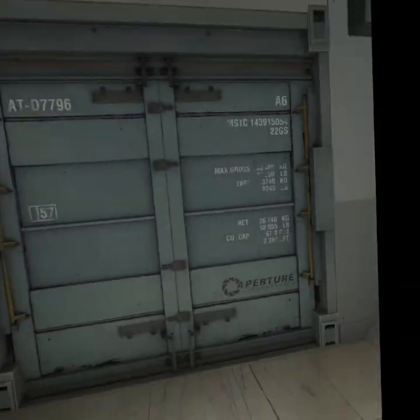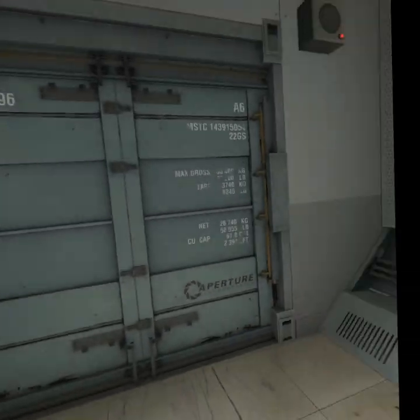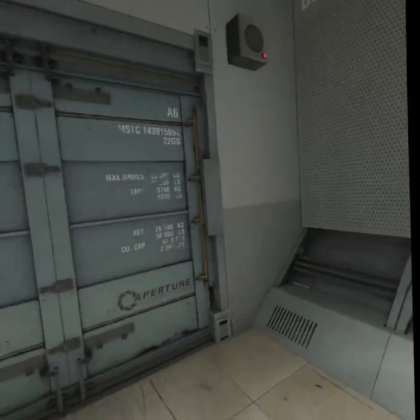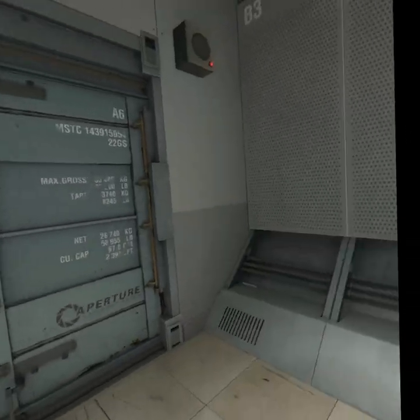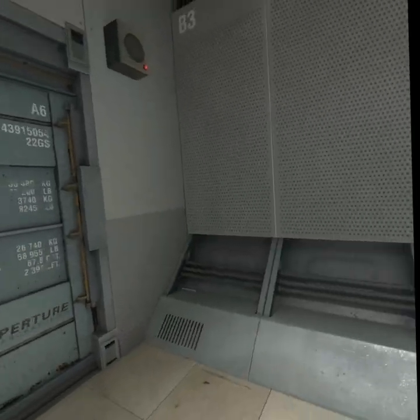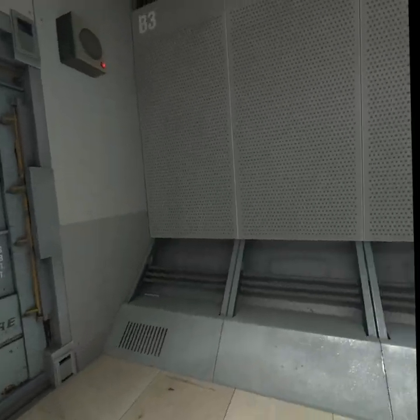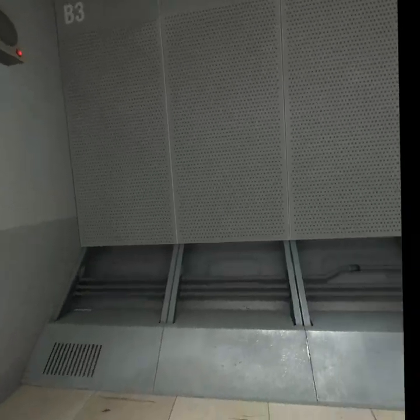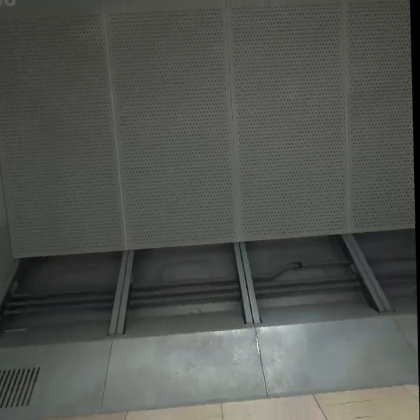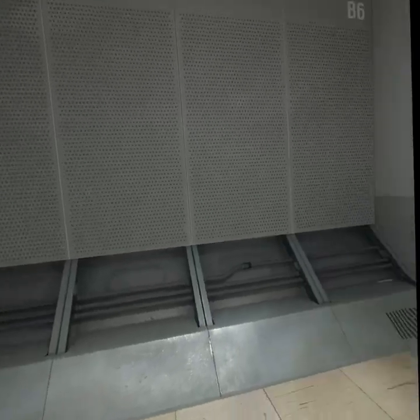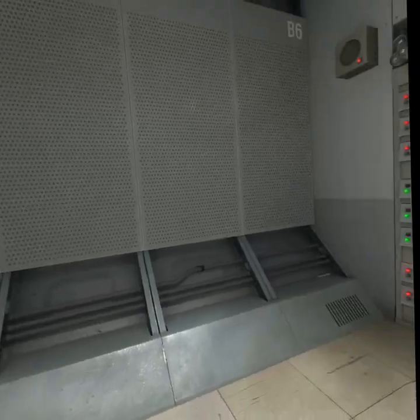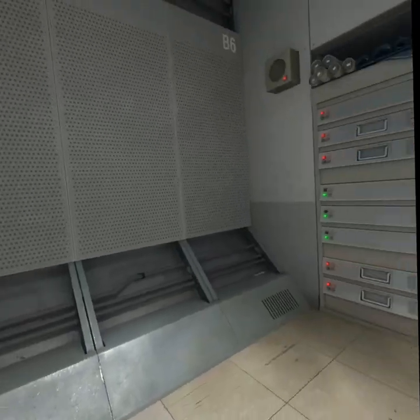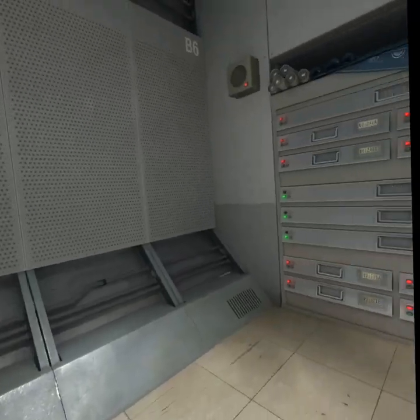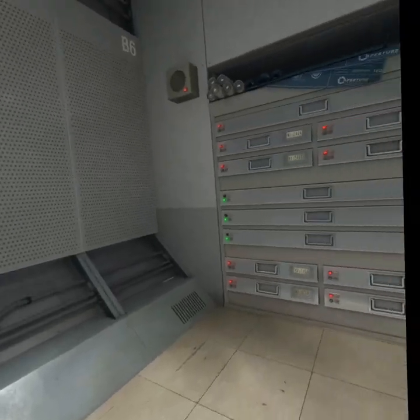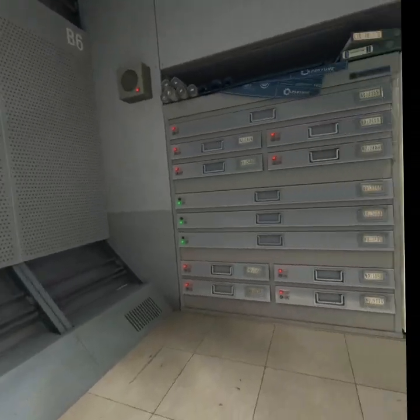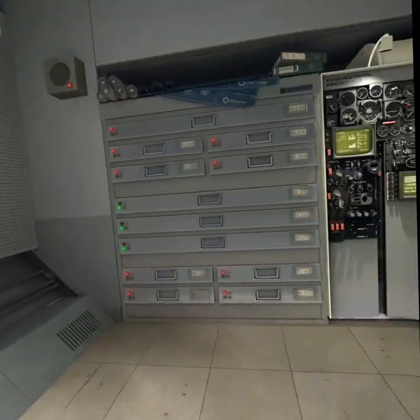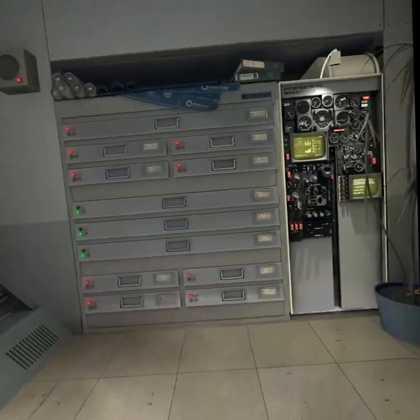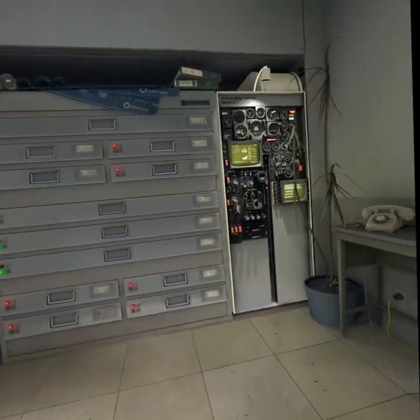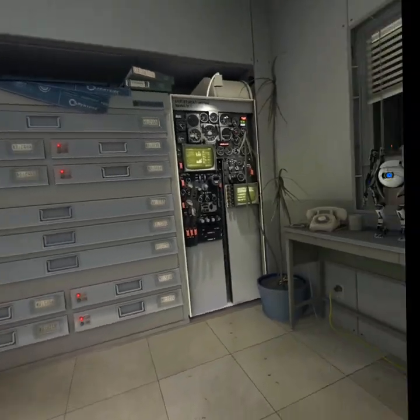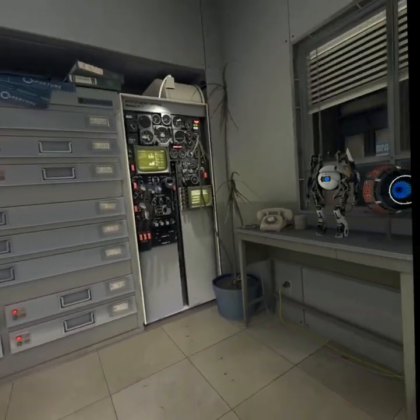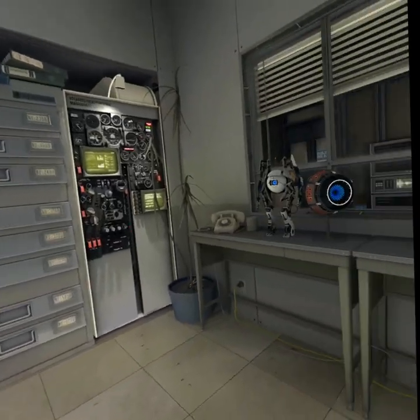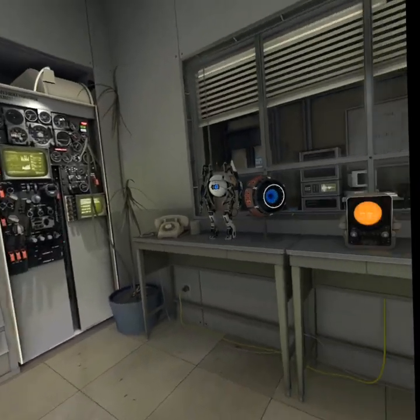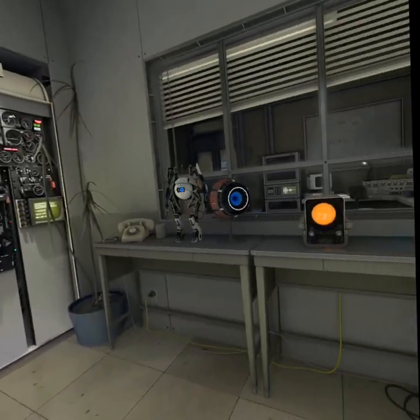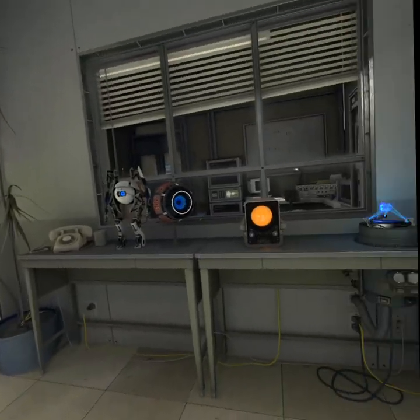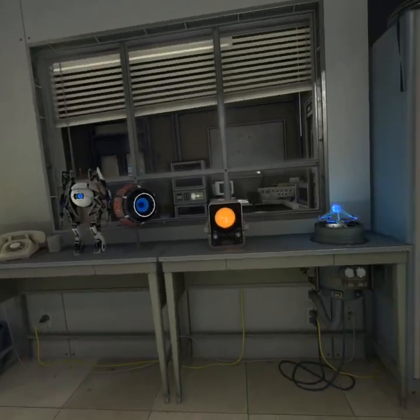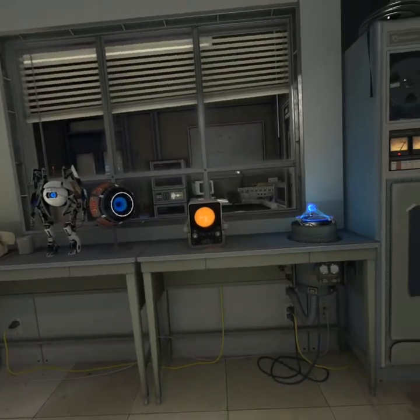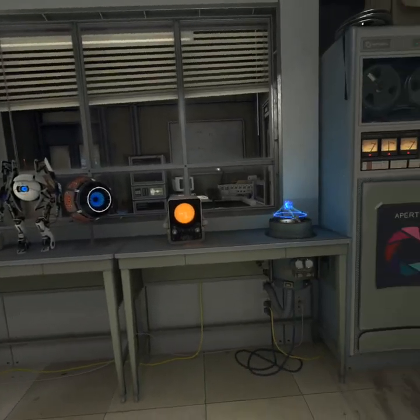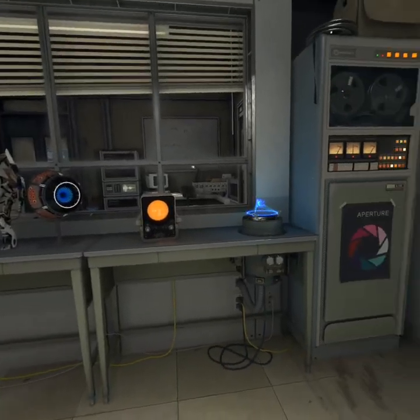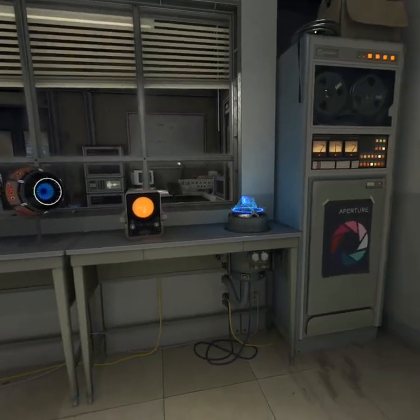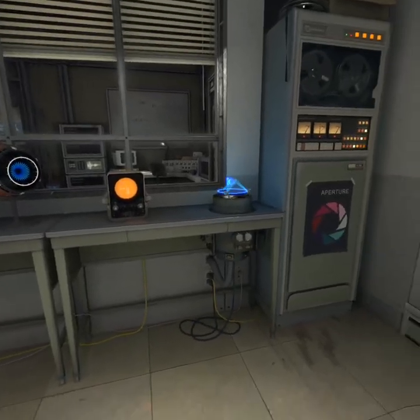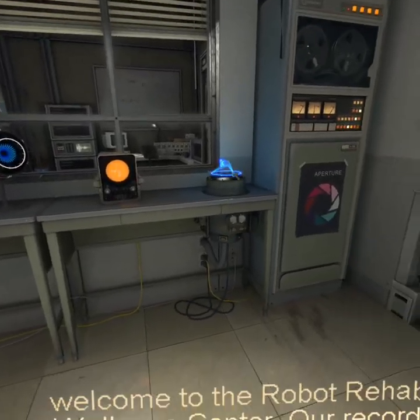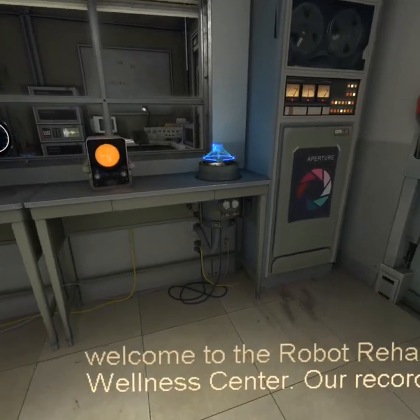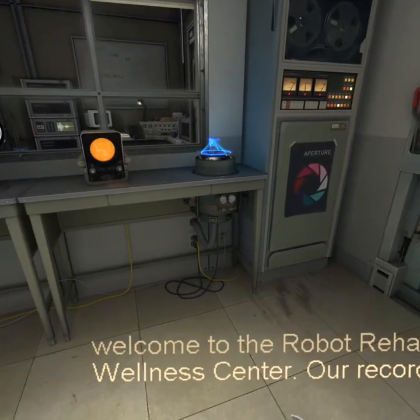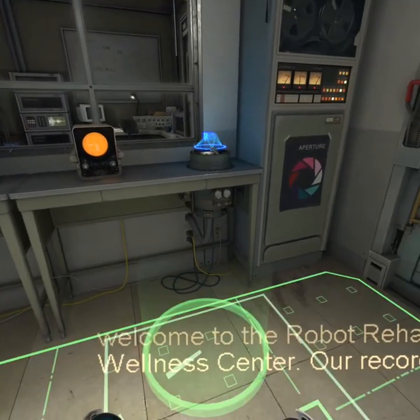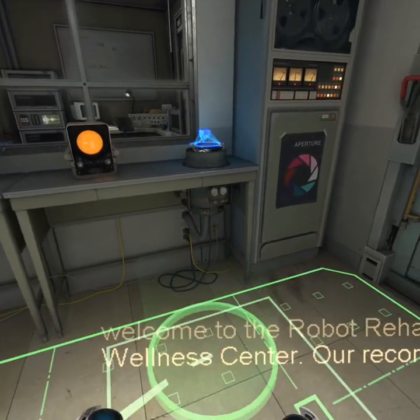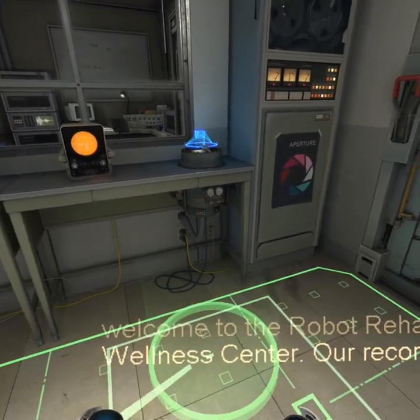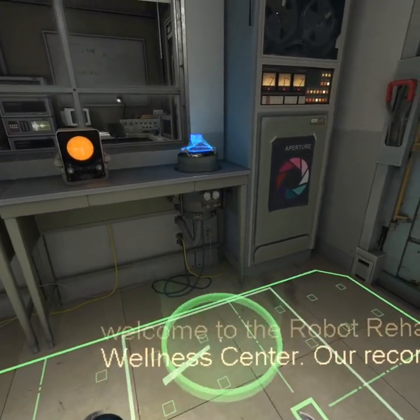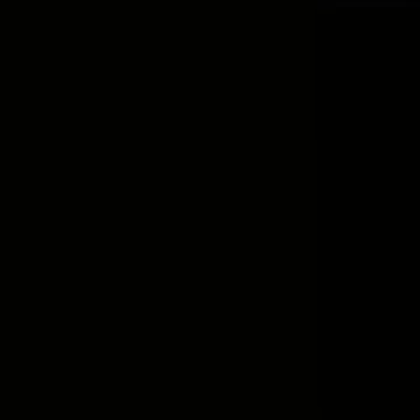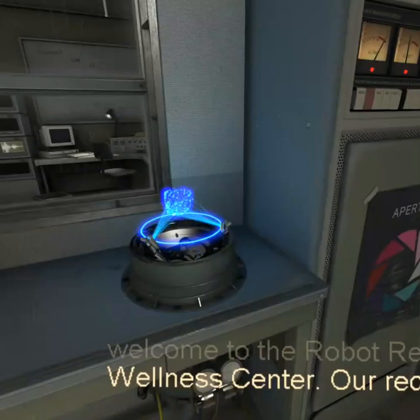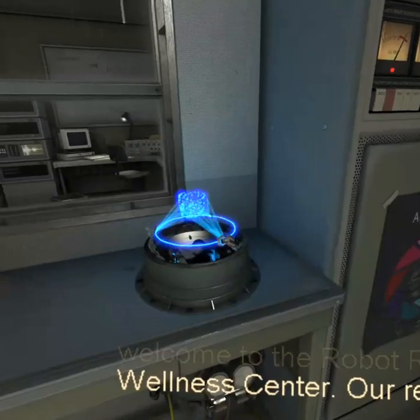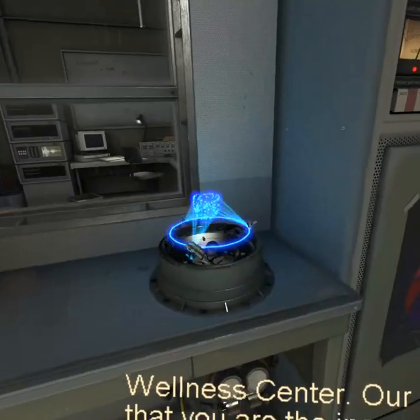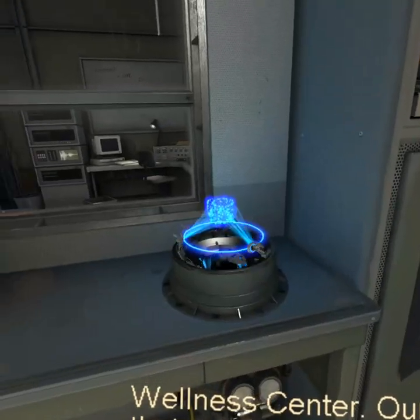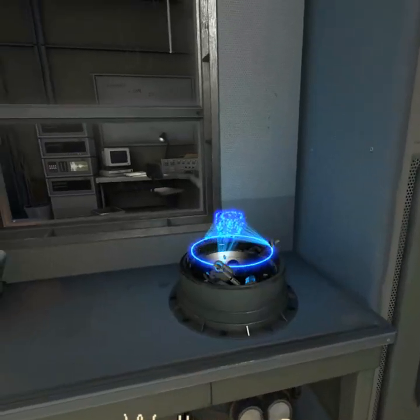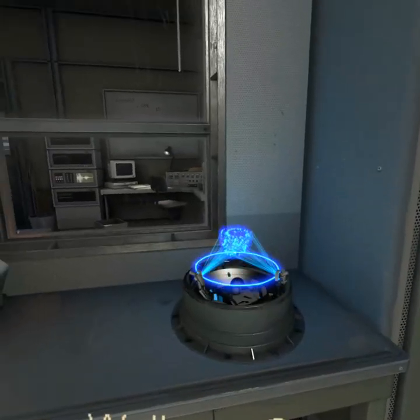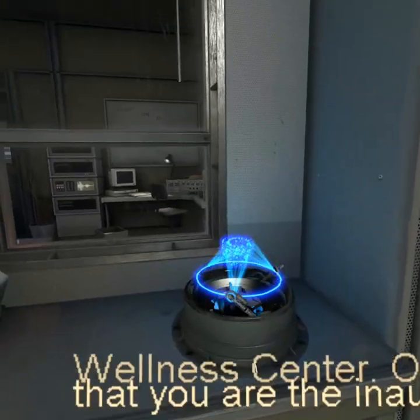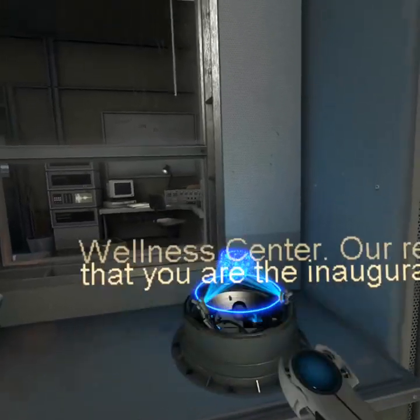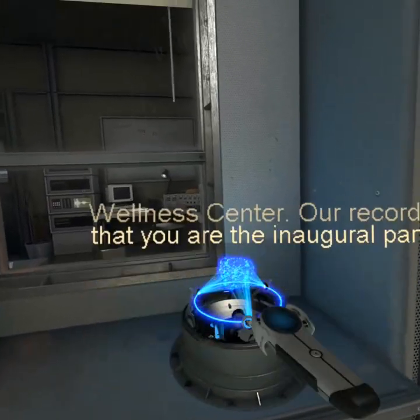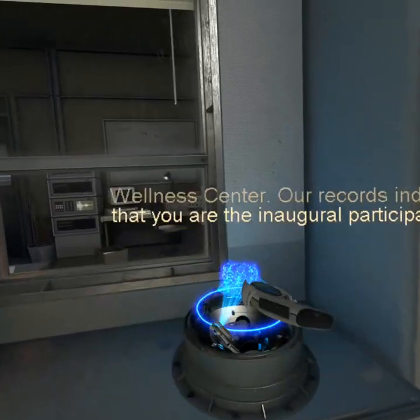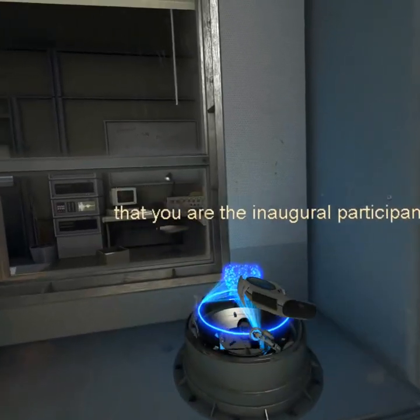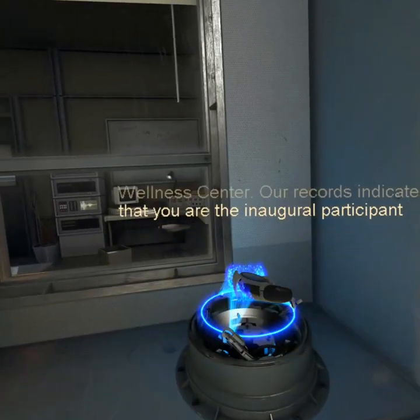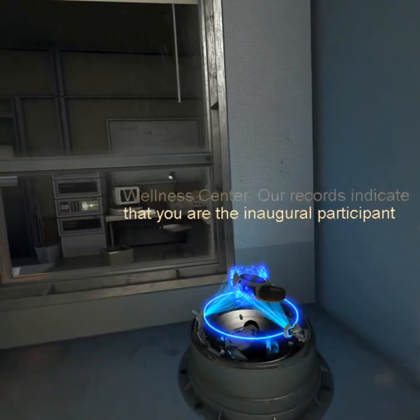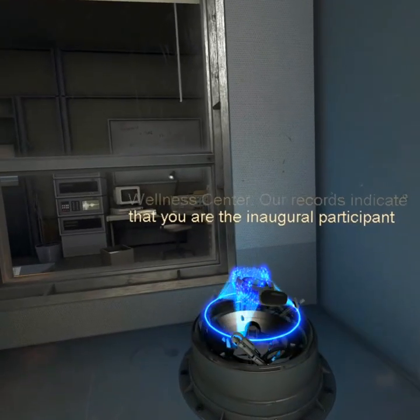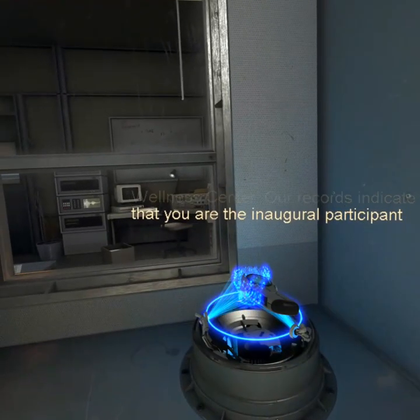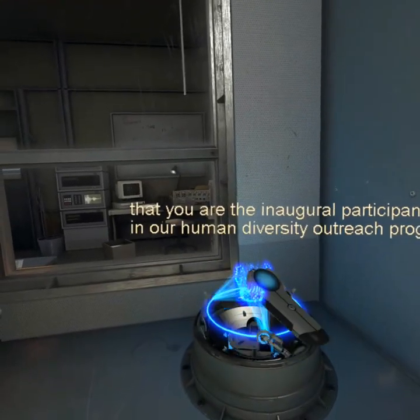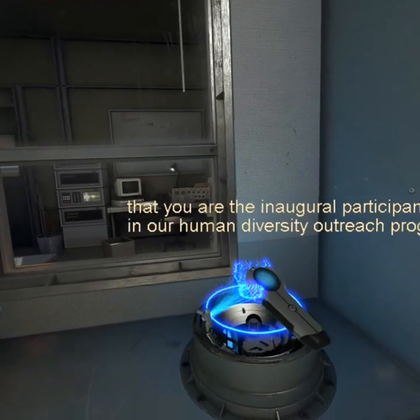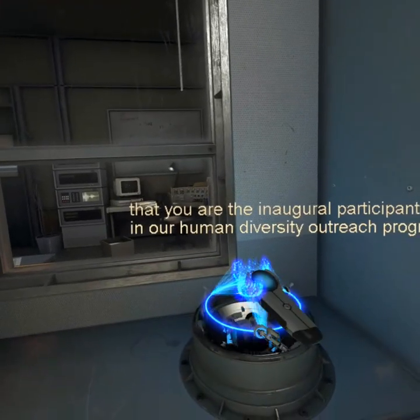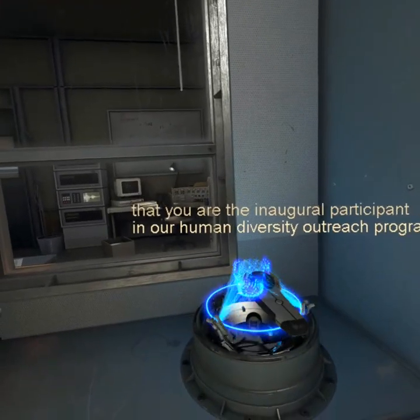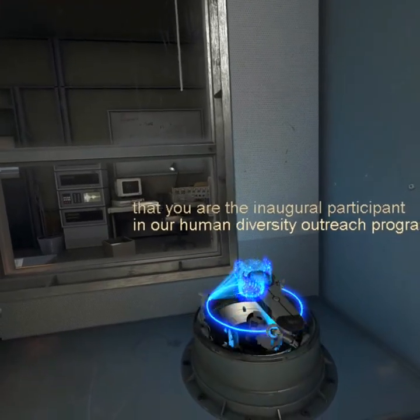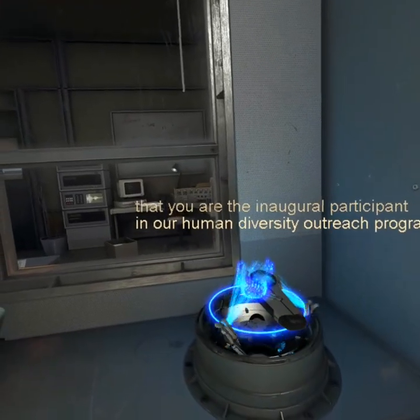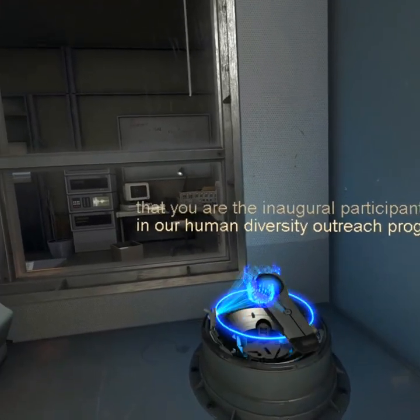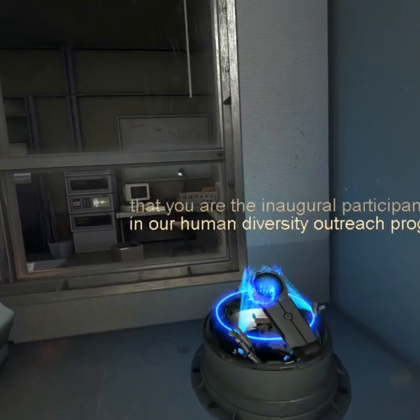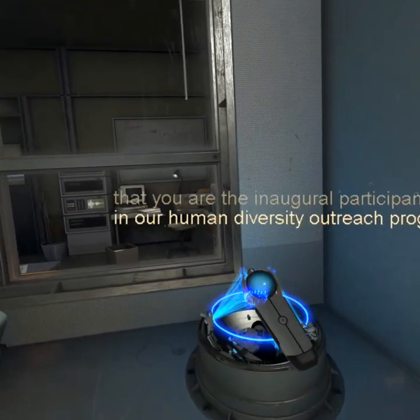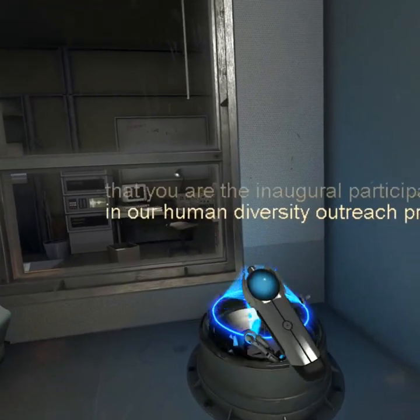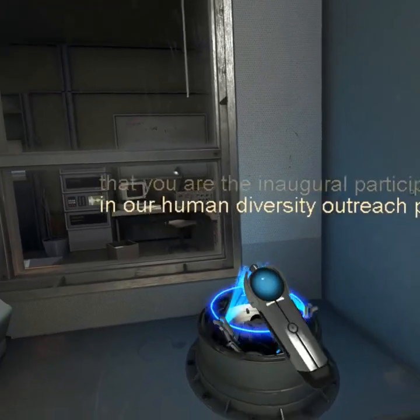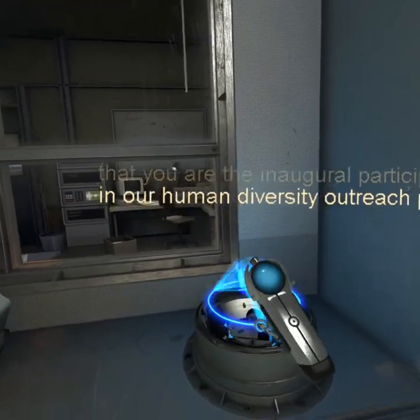Hello Repair Associate, and welcome to the Robot Rehabilitation and Wellness Center. Our records indicate that you are the inaugural participant in our Human Diversity Outreach Program.